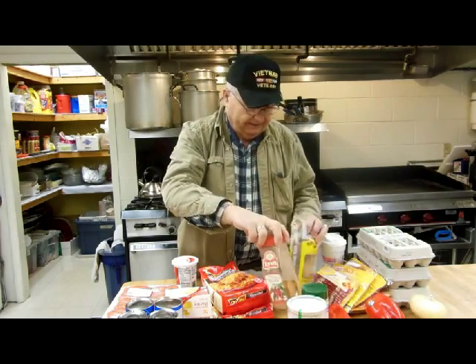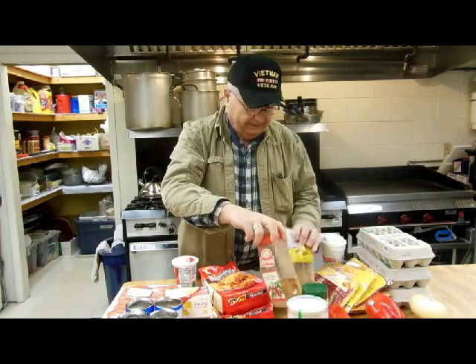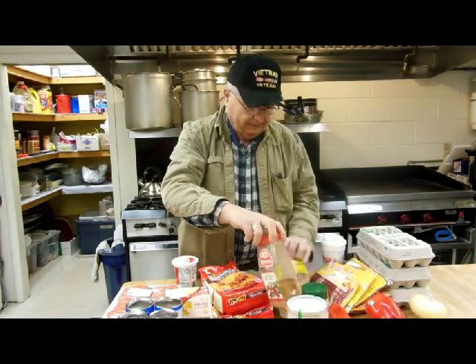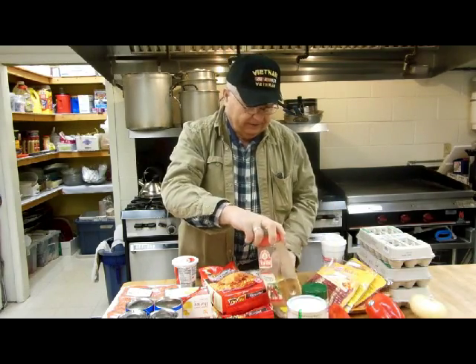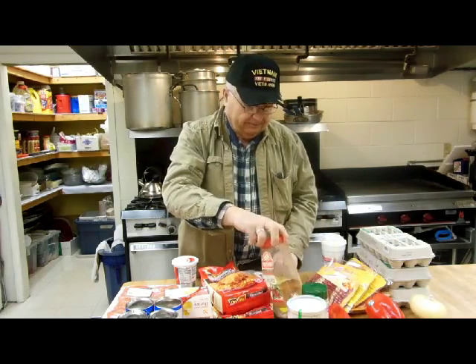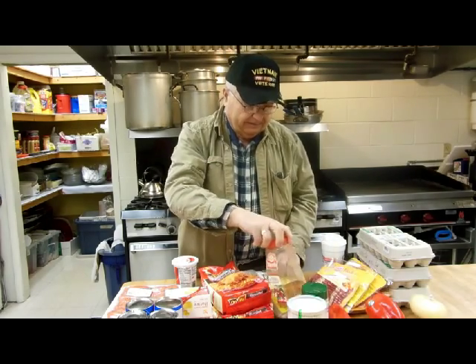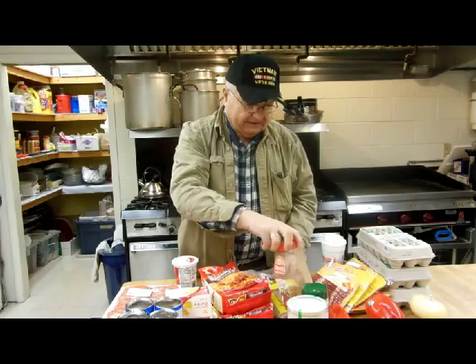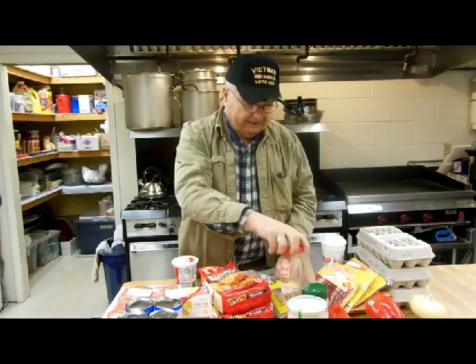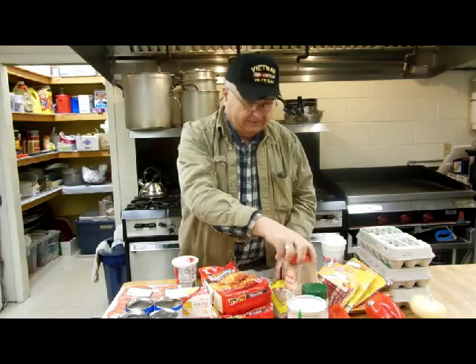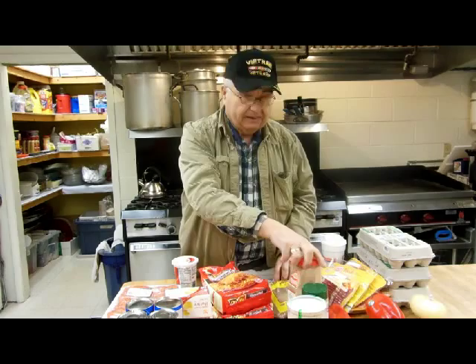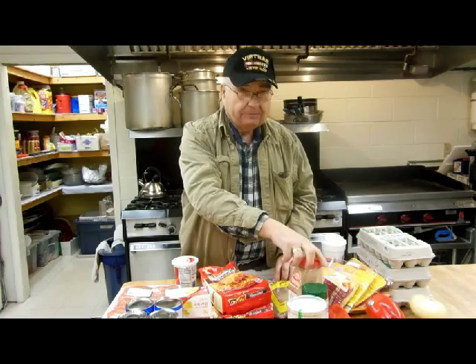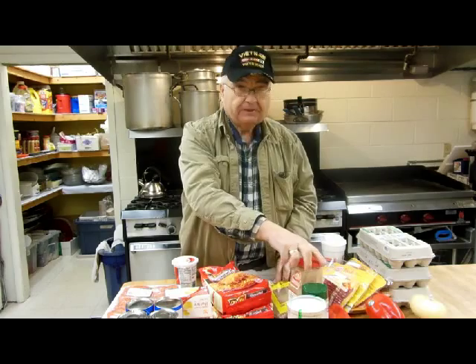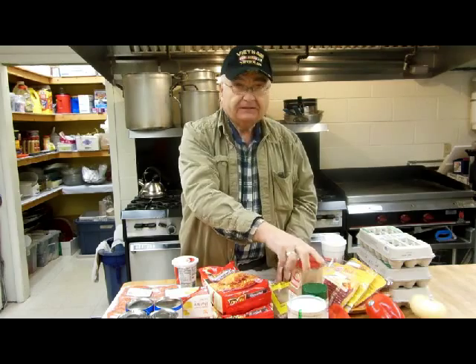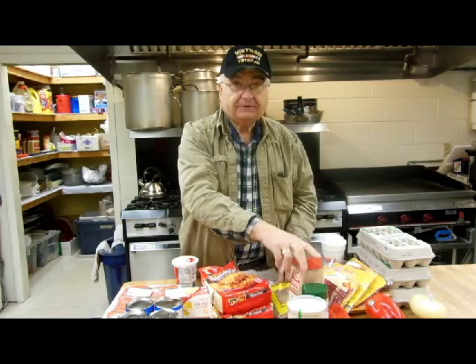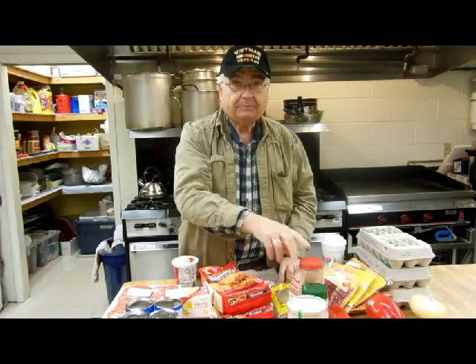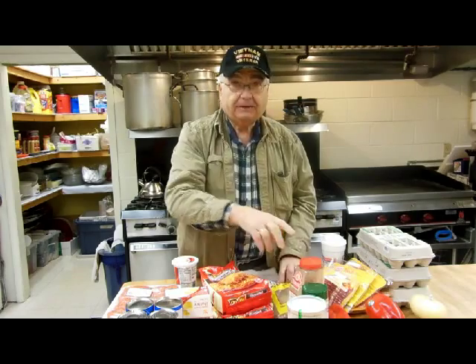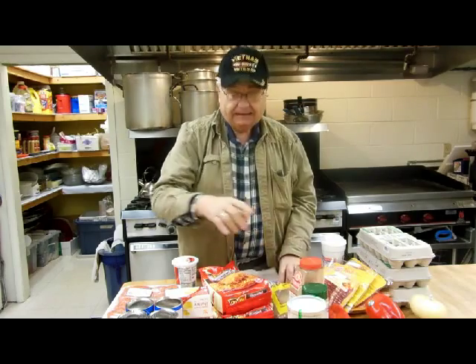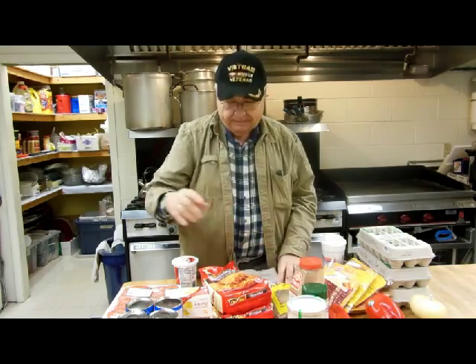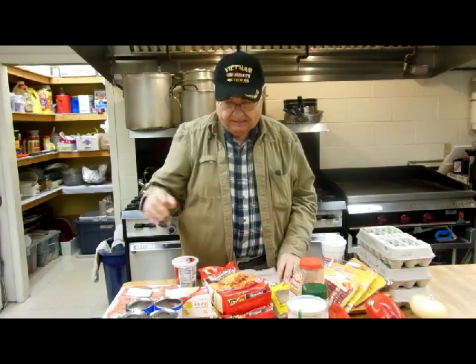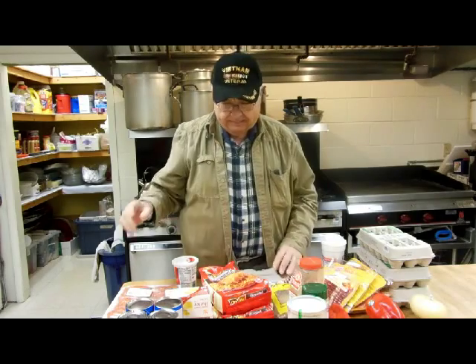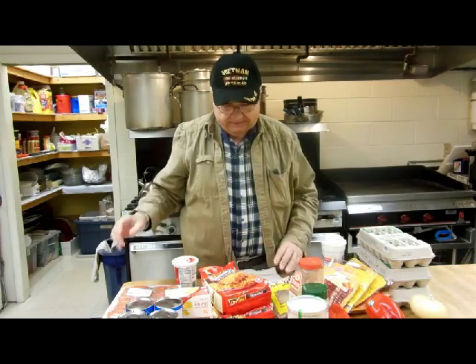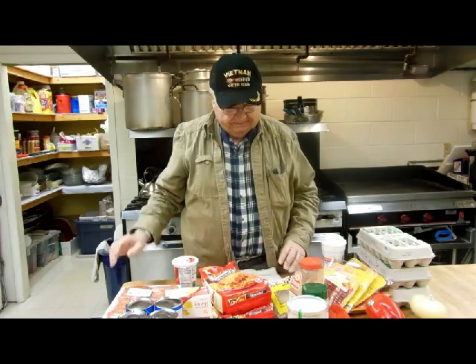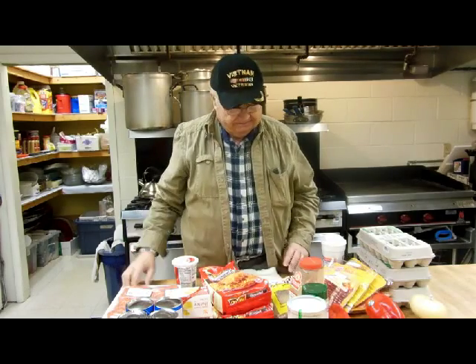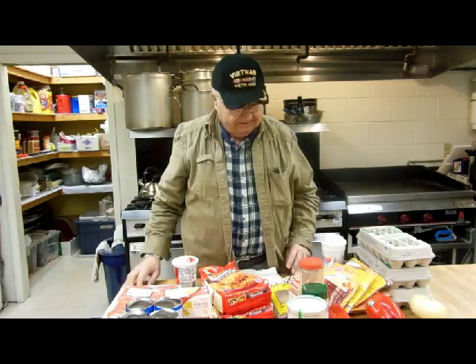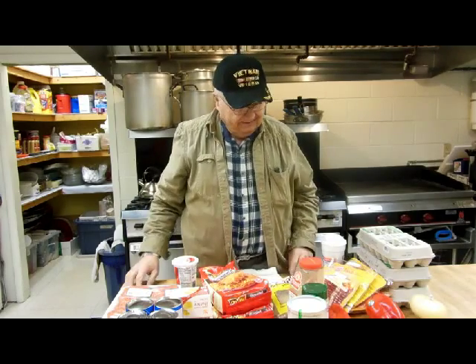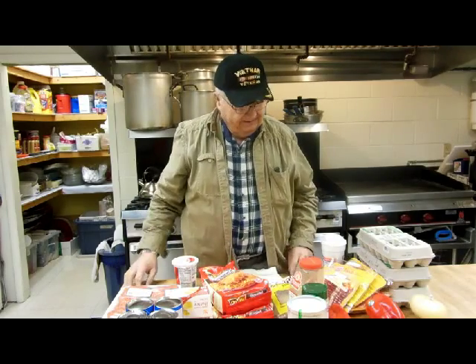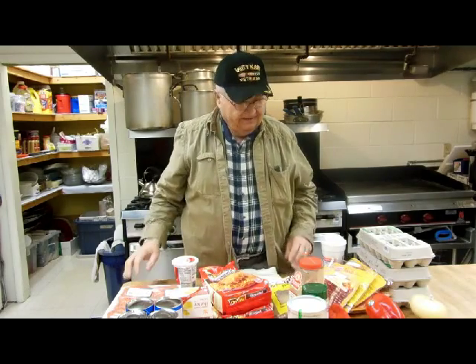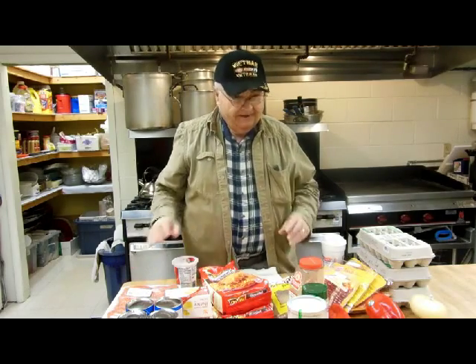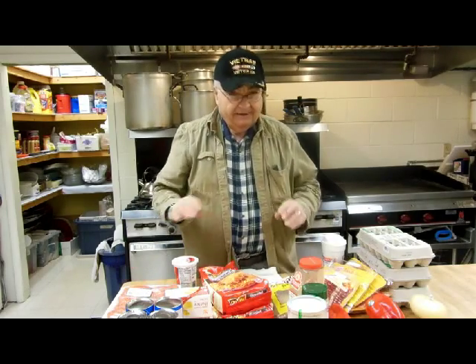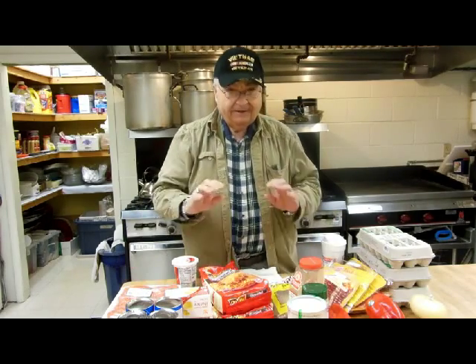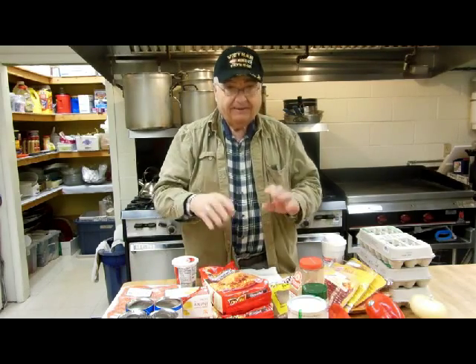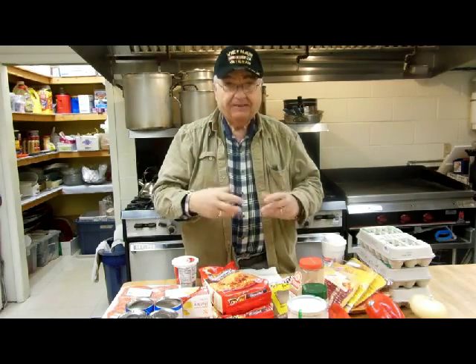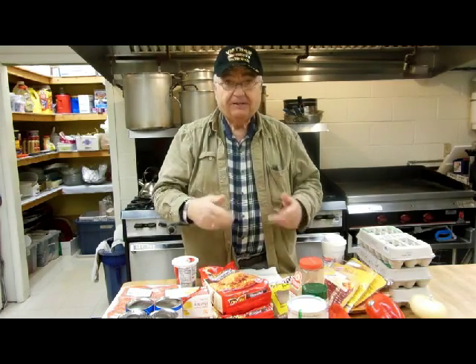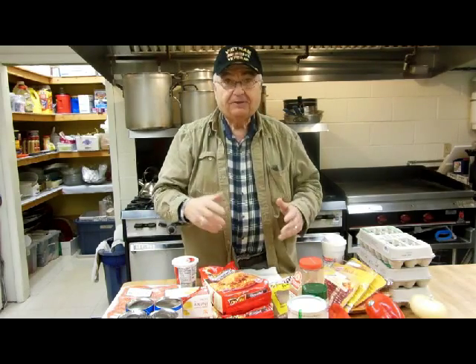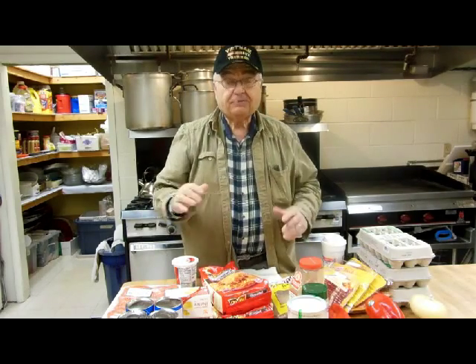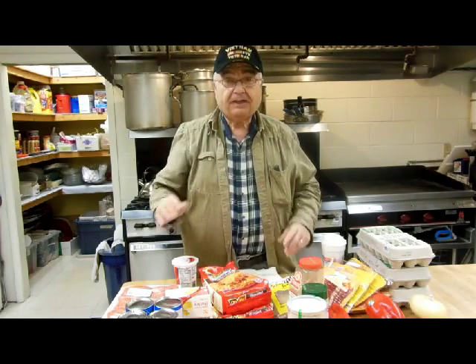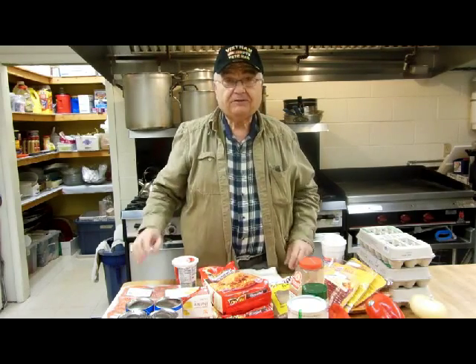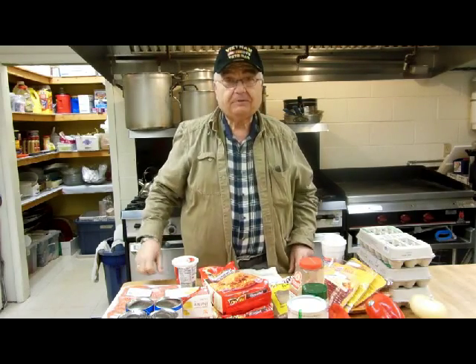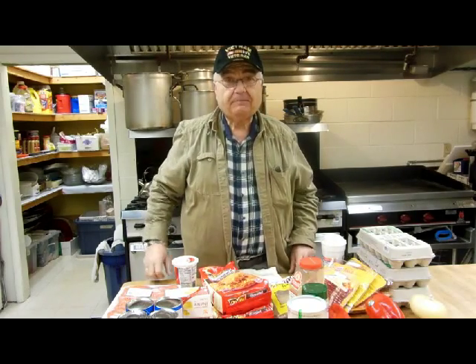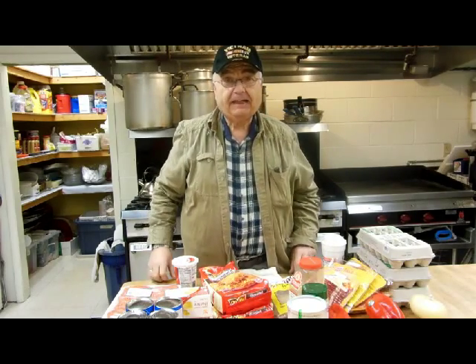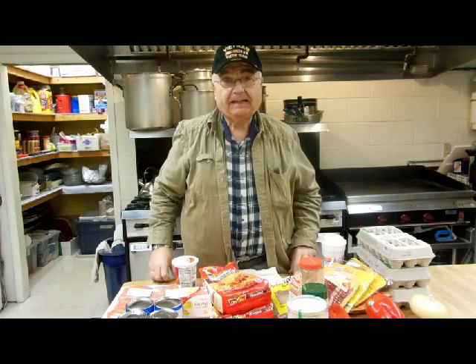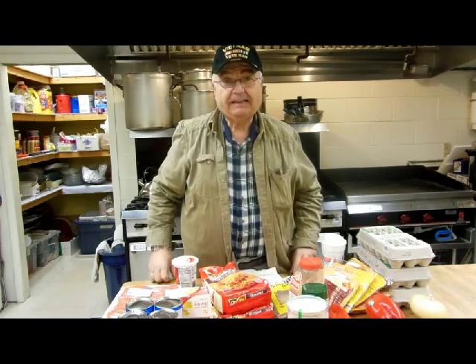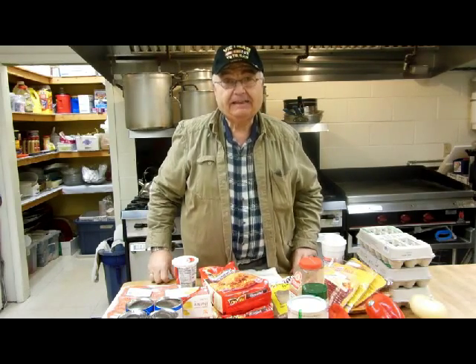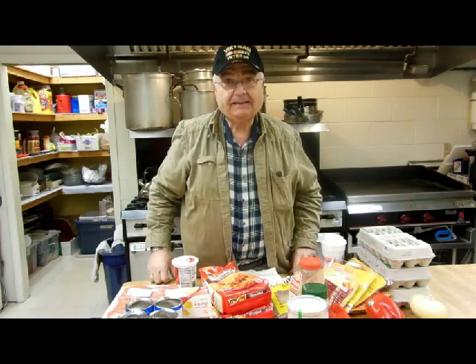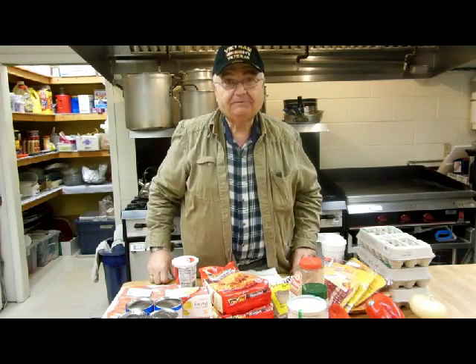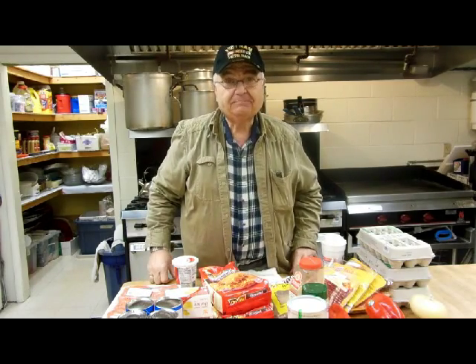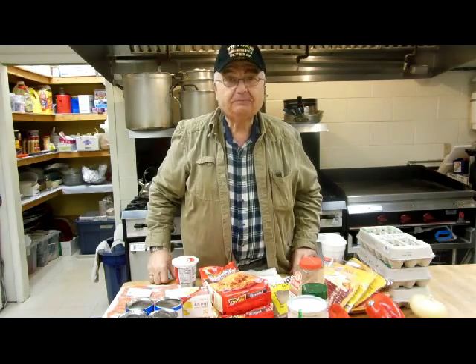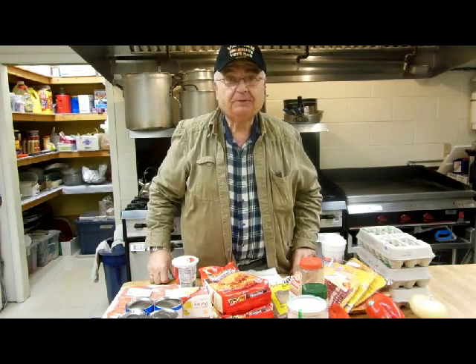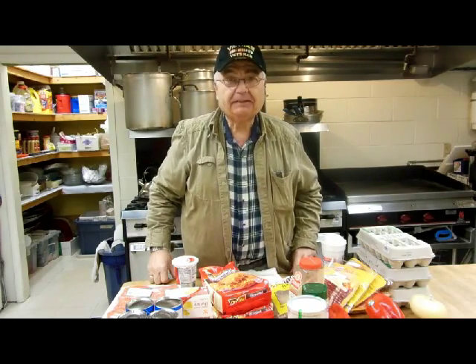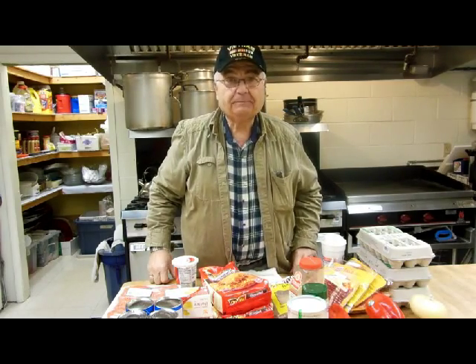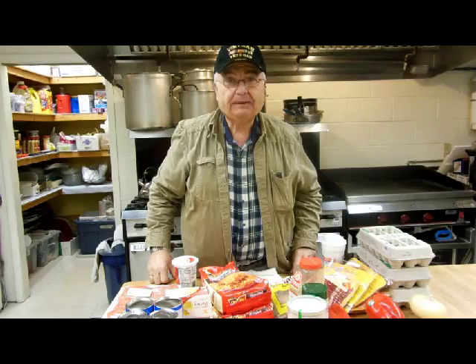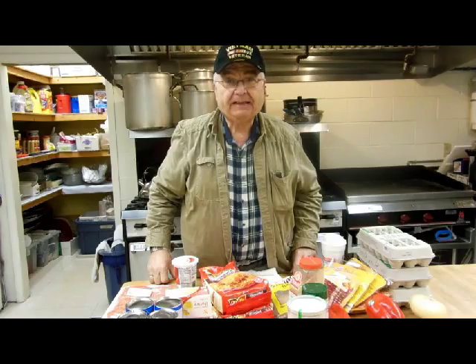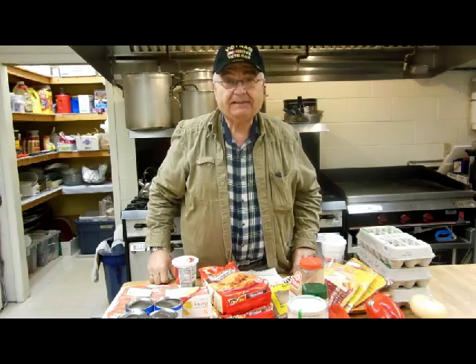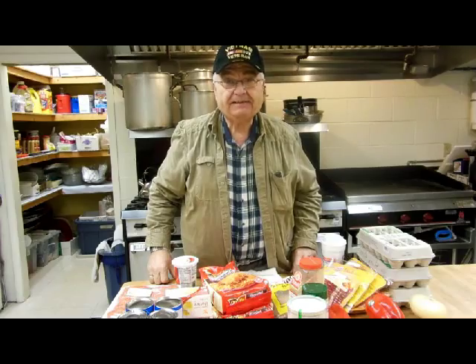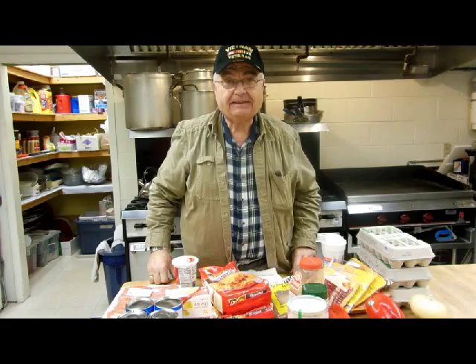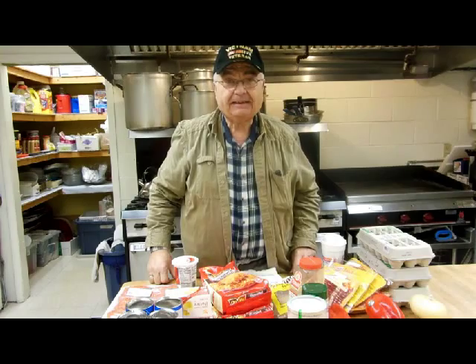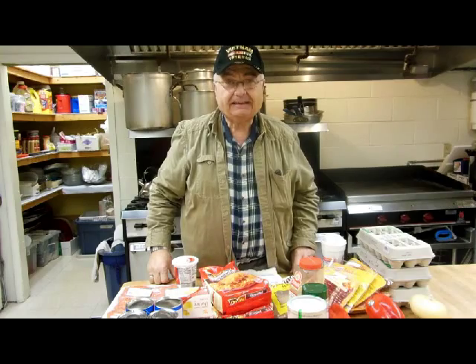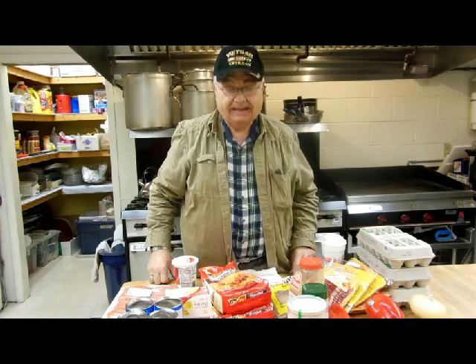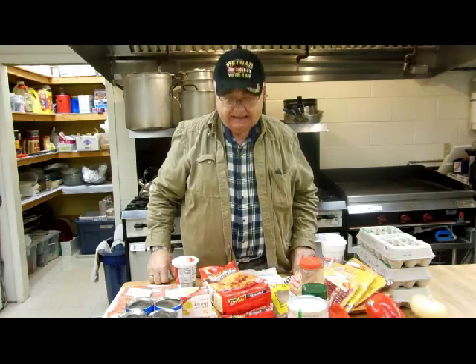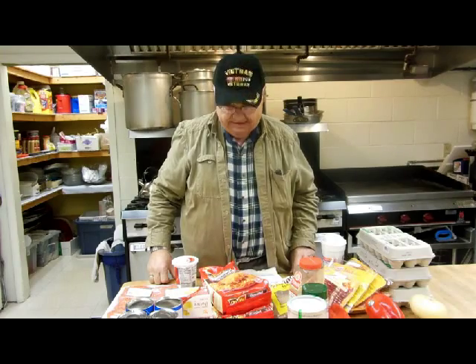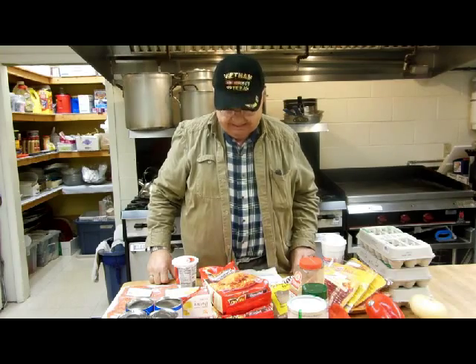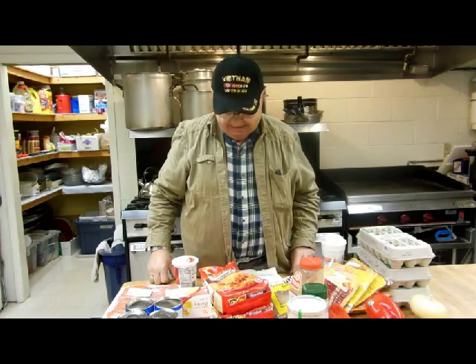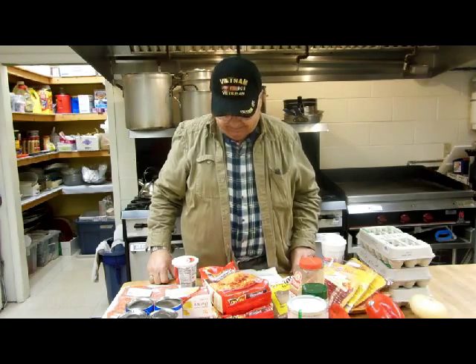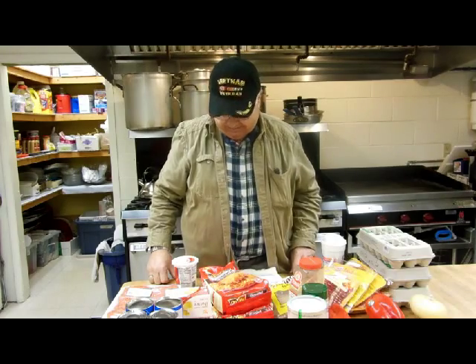We're going to mix those up with a little black pepper, dredge the bacon in it, put it in pans and get that in the oven.